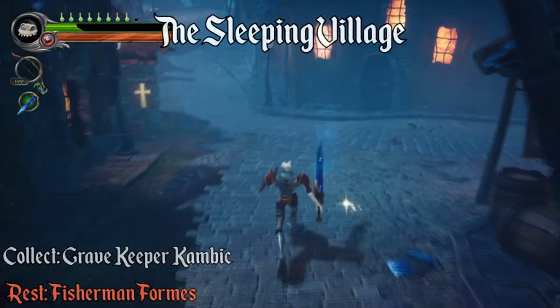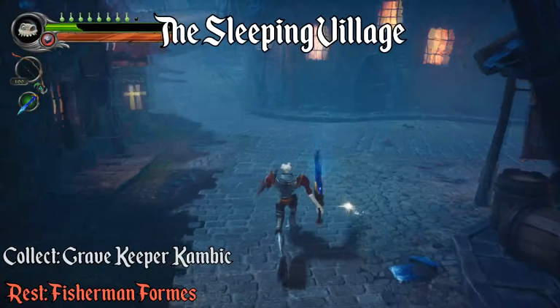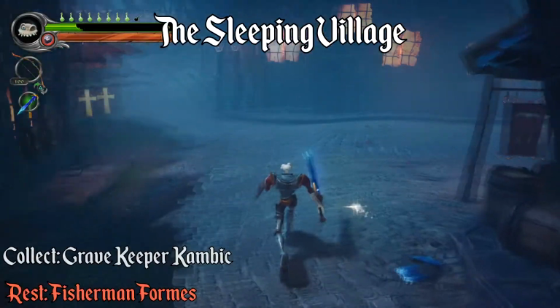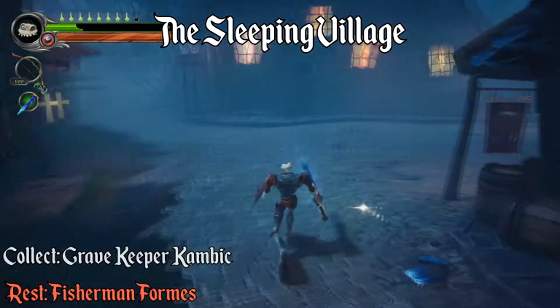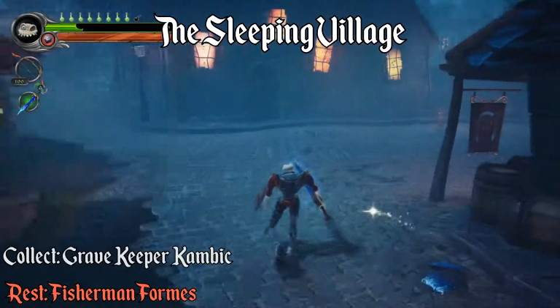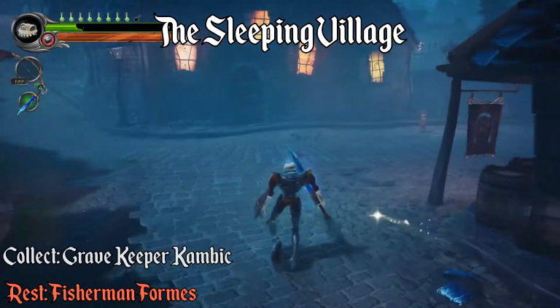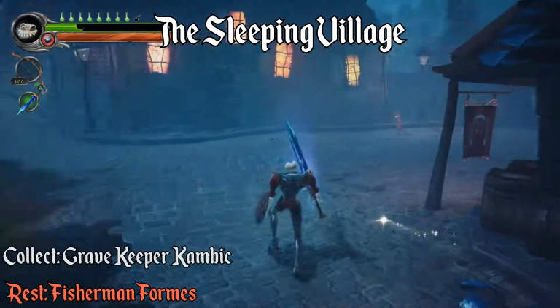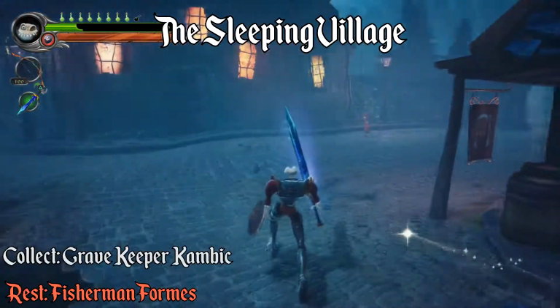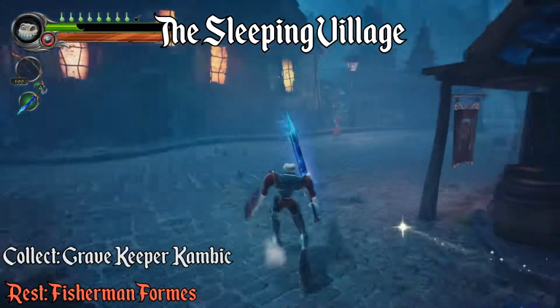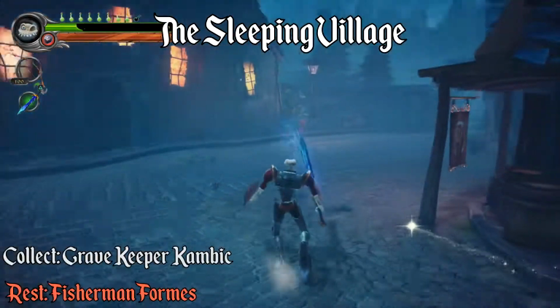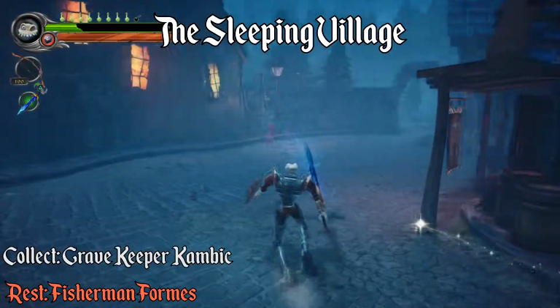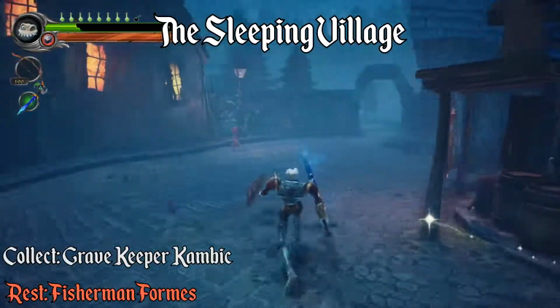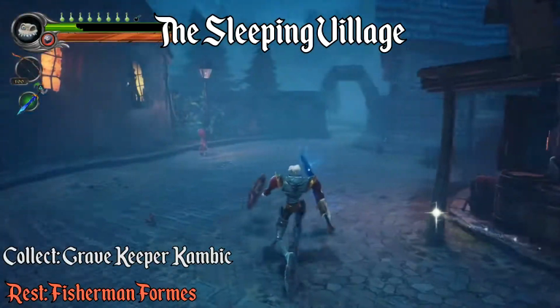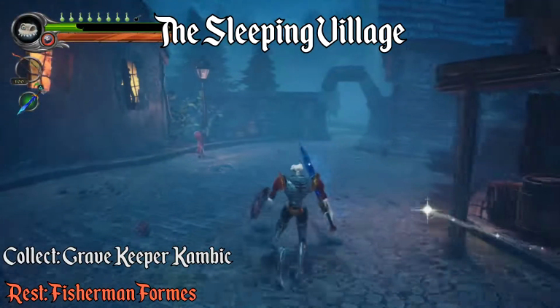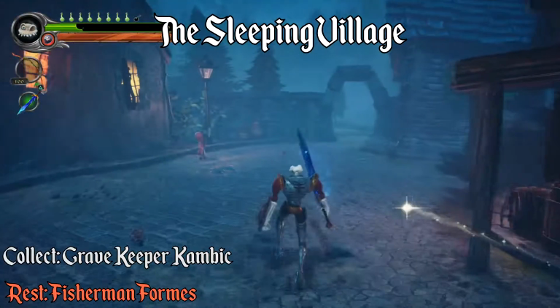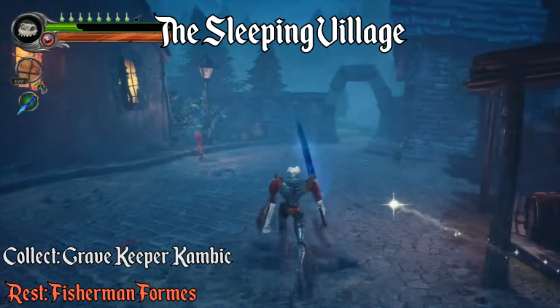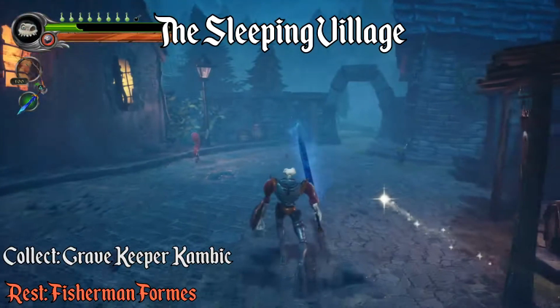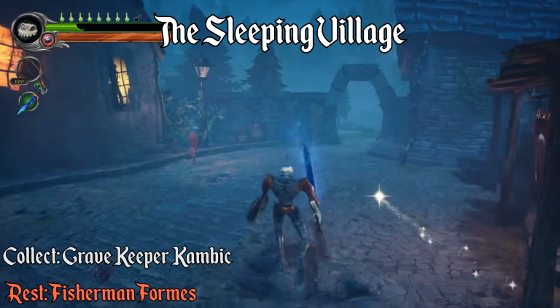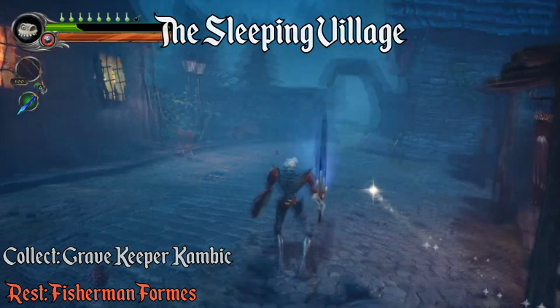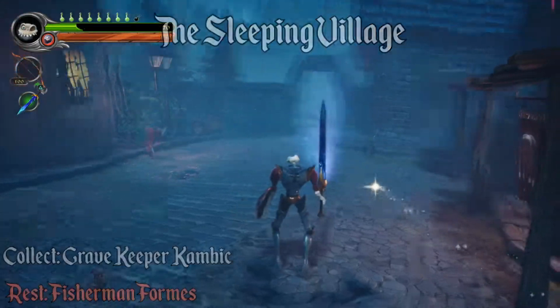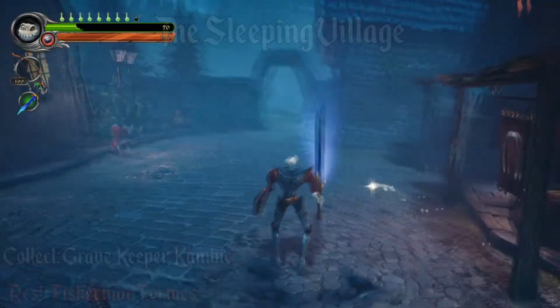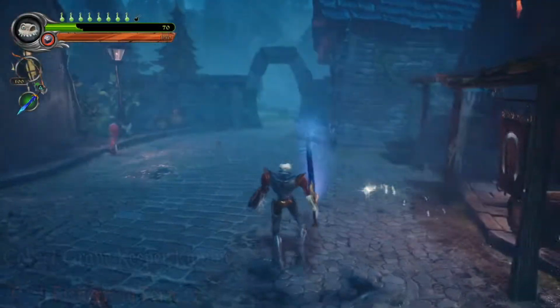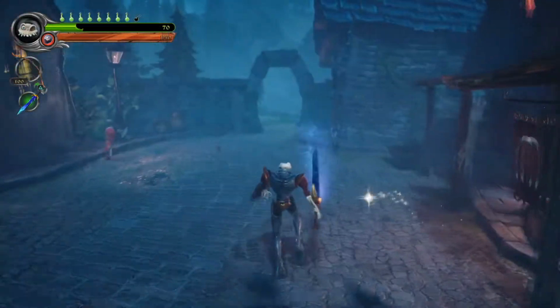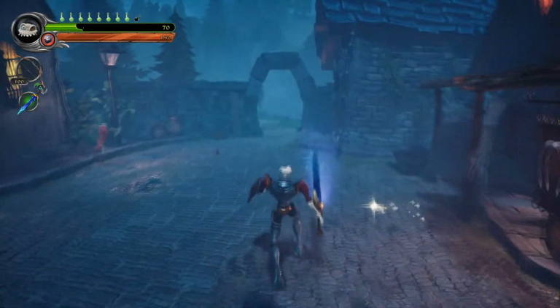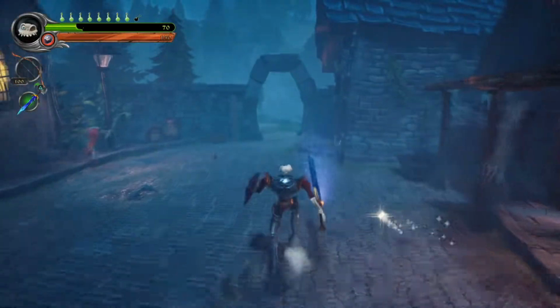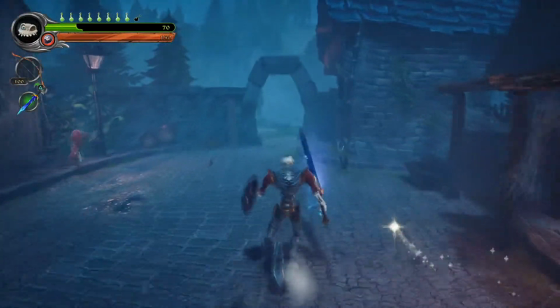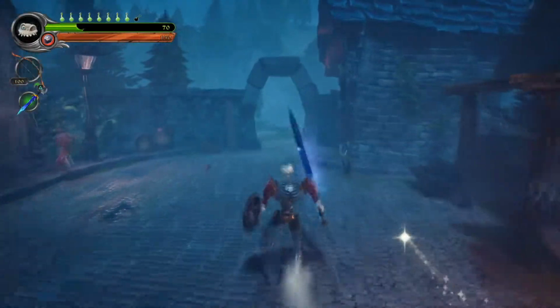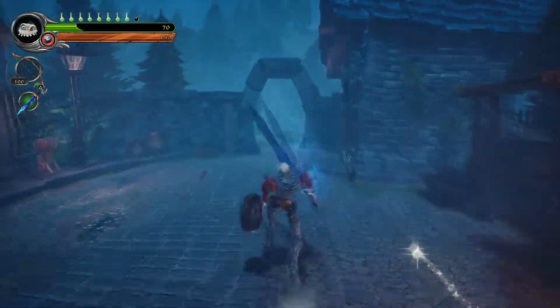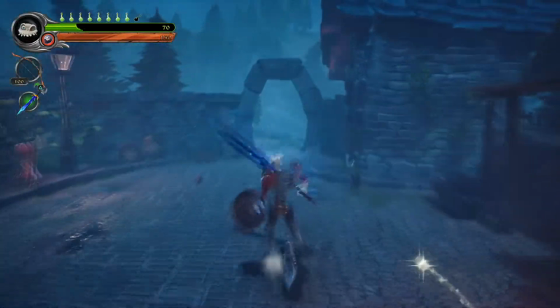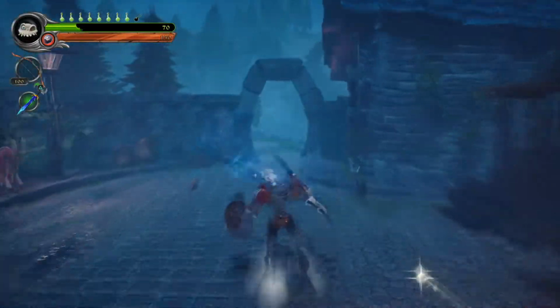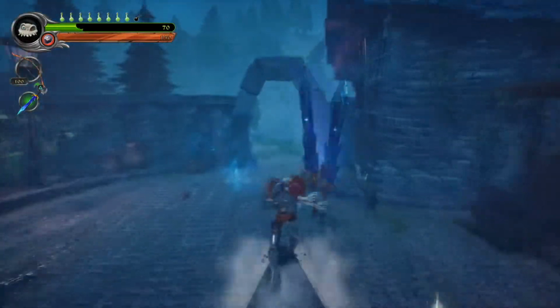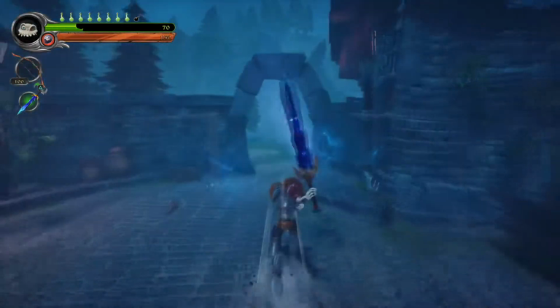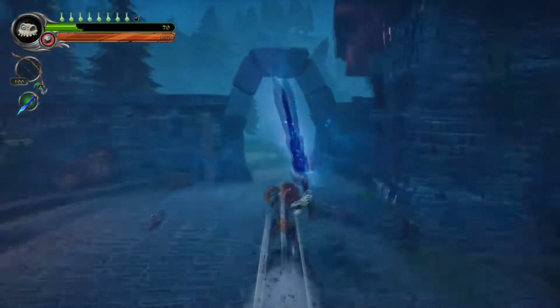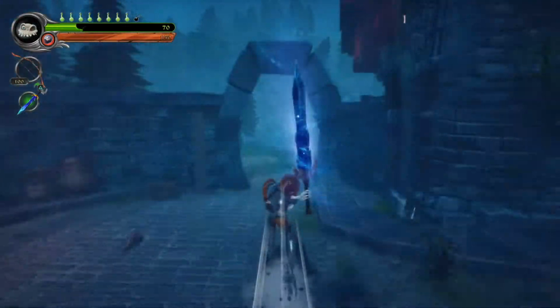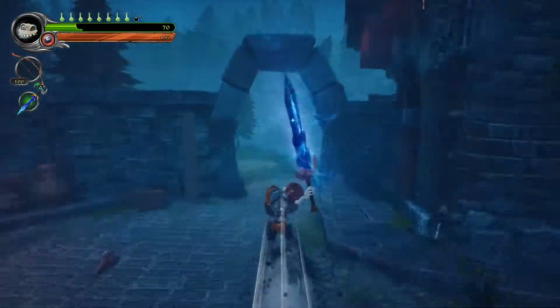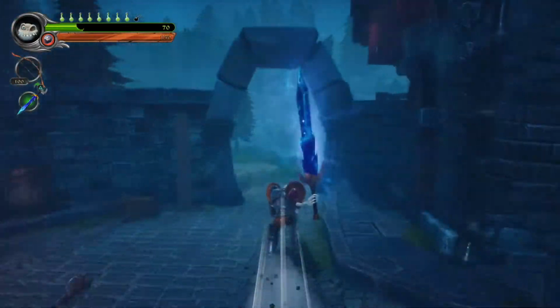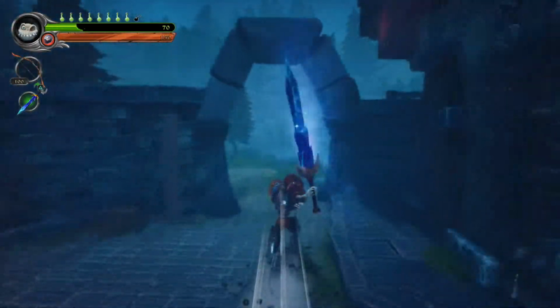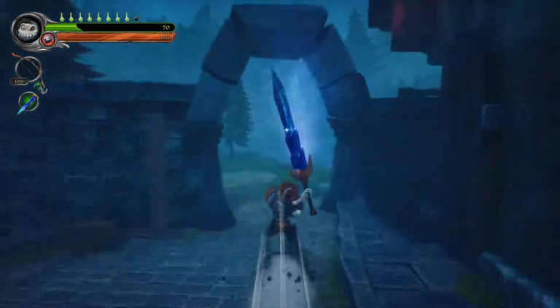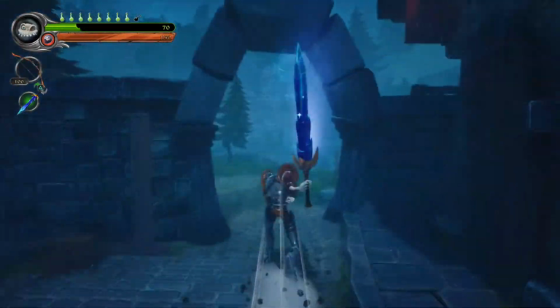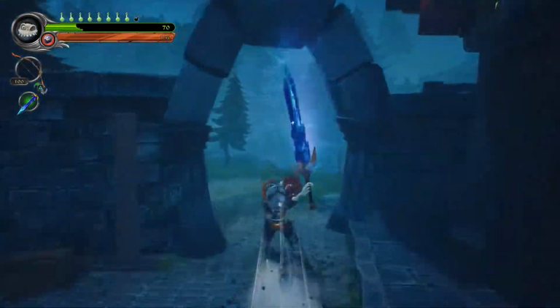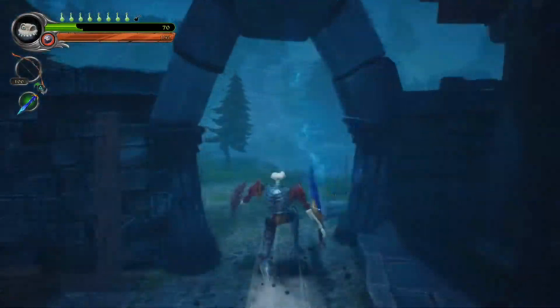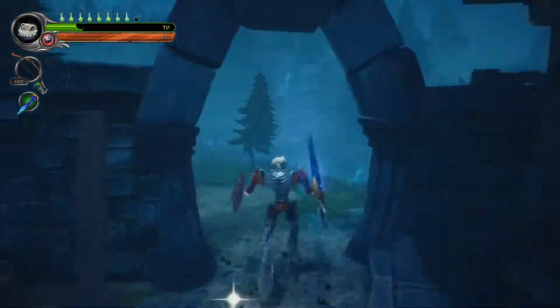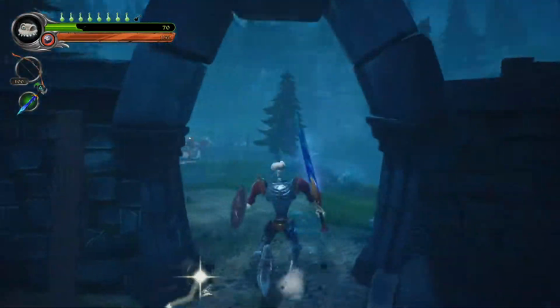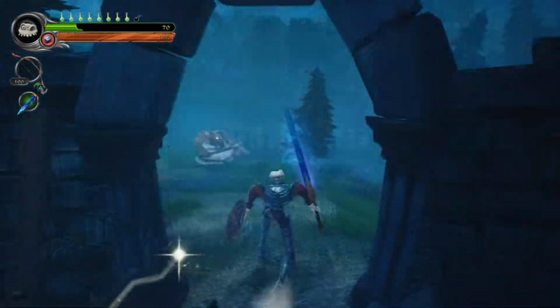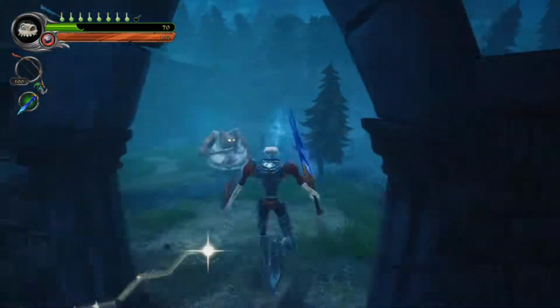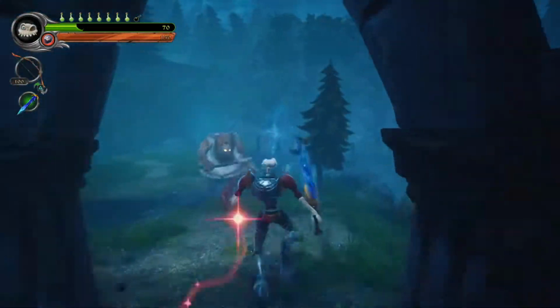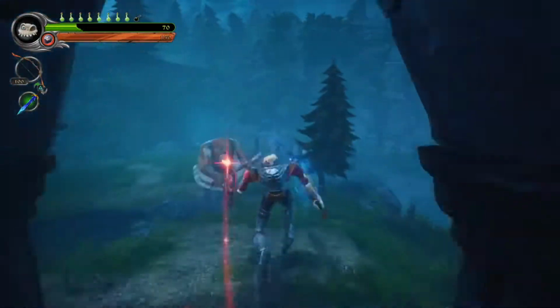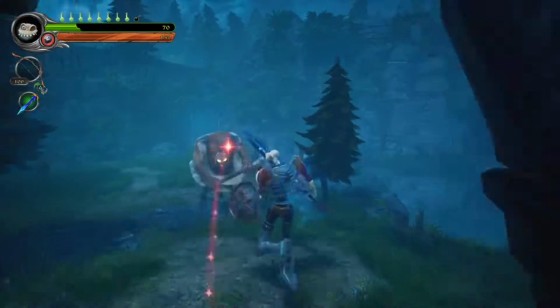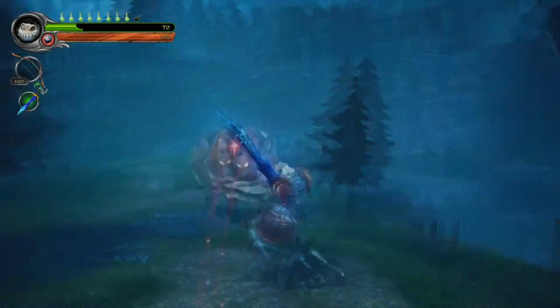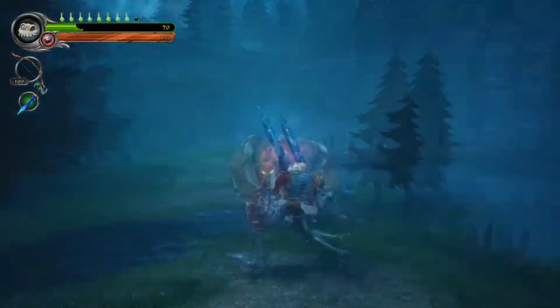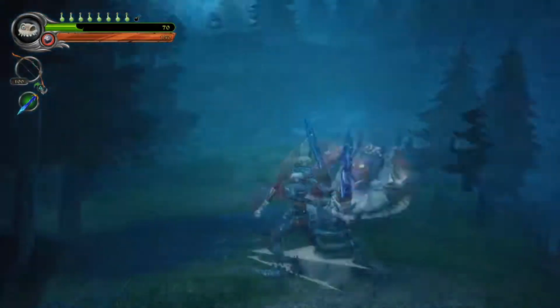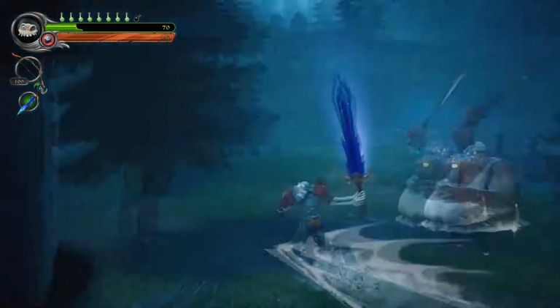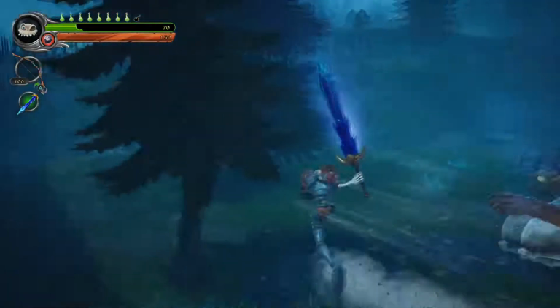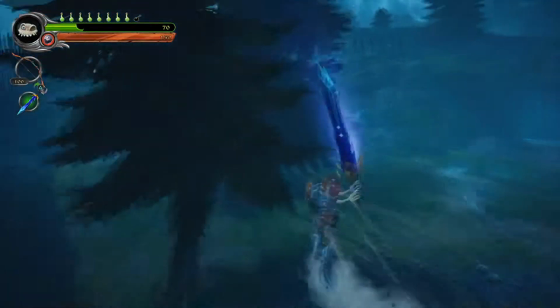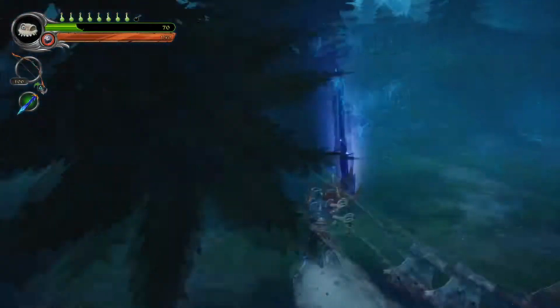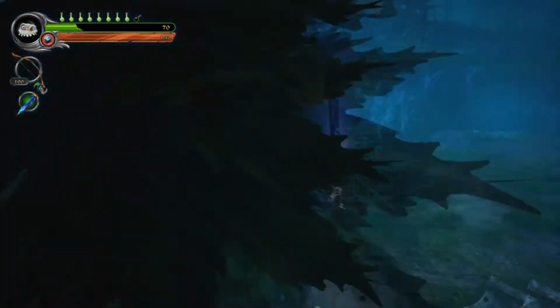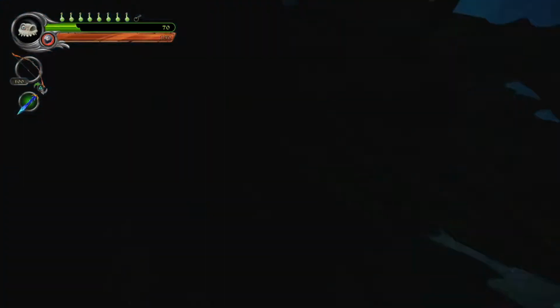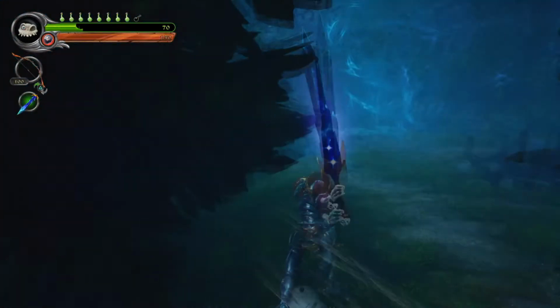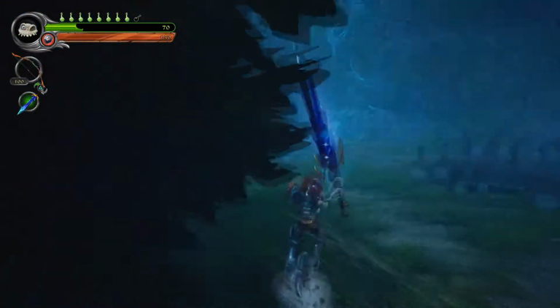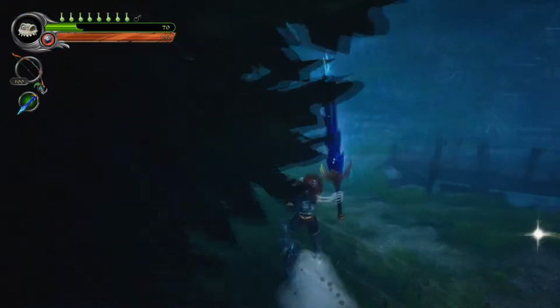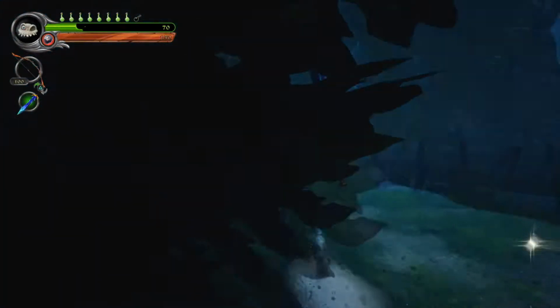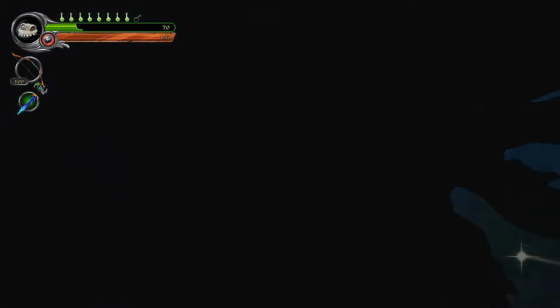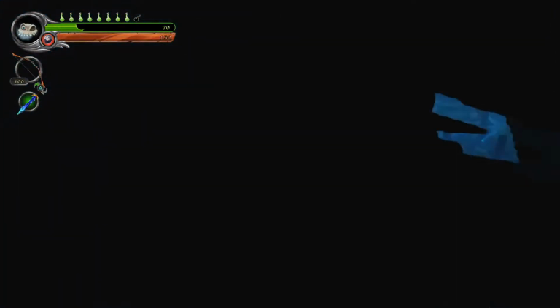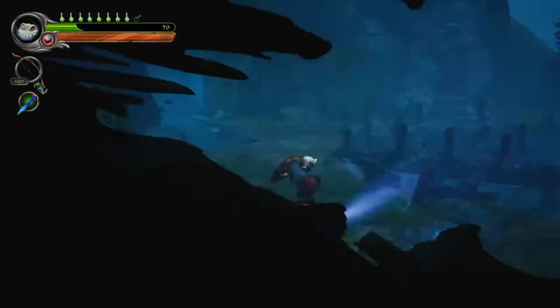In the sleeping village, if you go to your right as soon as you enter, past the blacksmith and go towards the pier, you want to use this soul at the end of the pier.